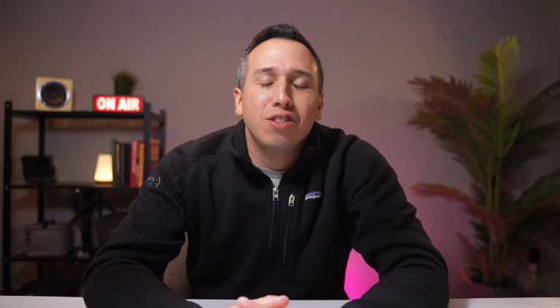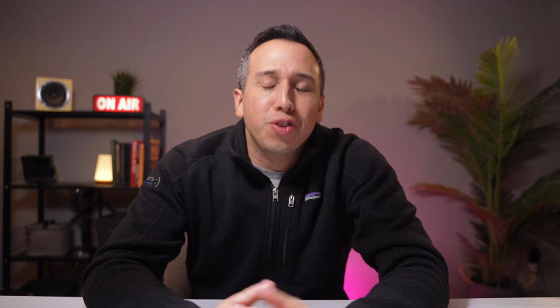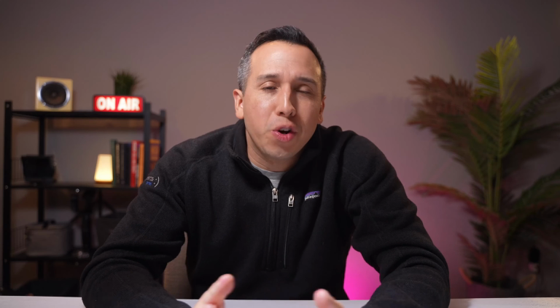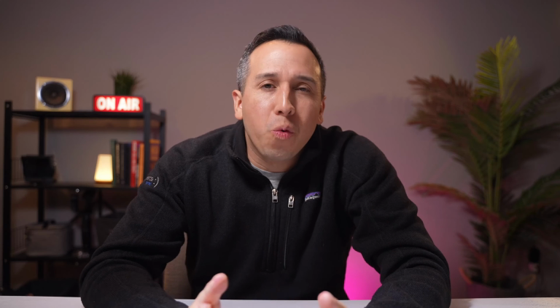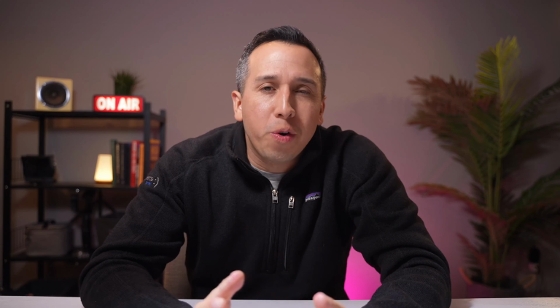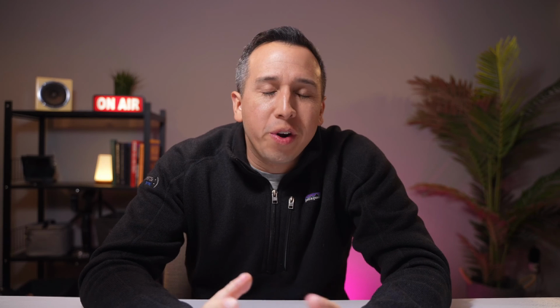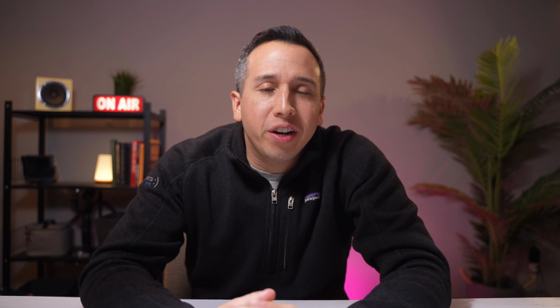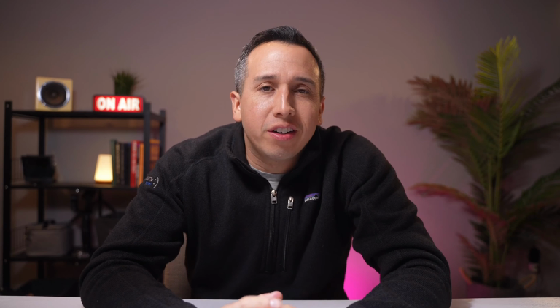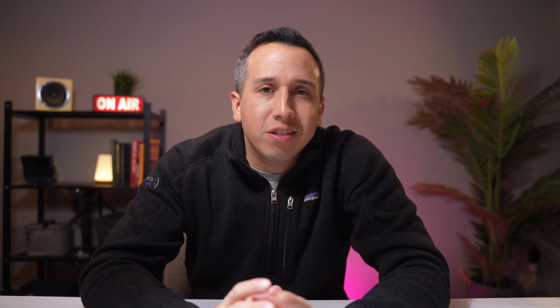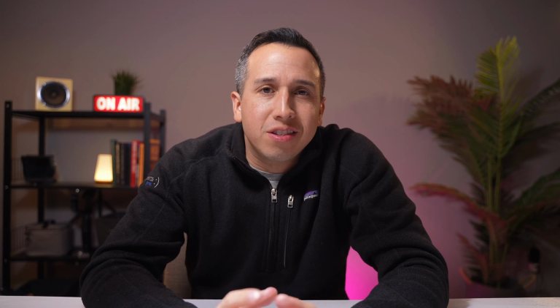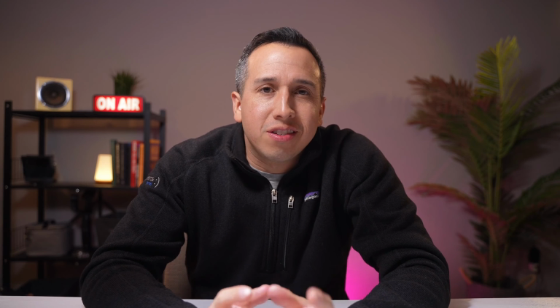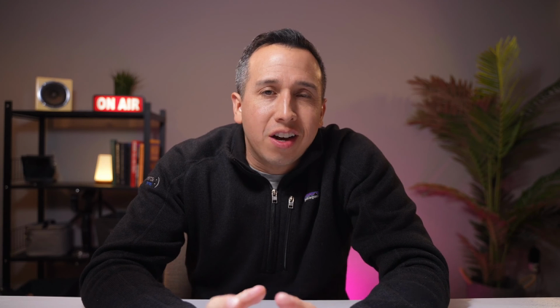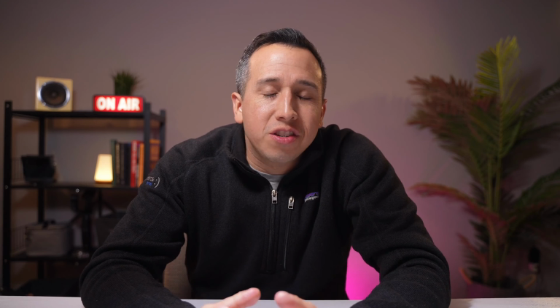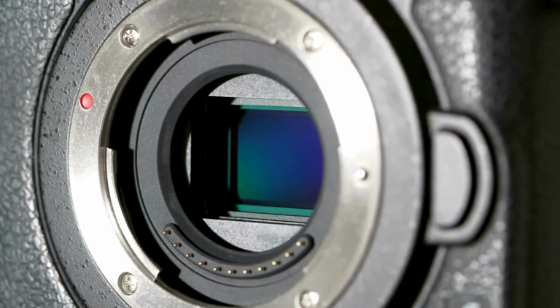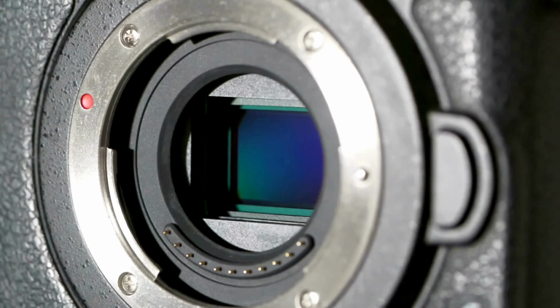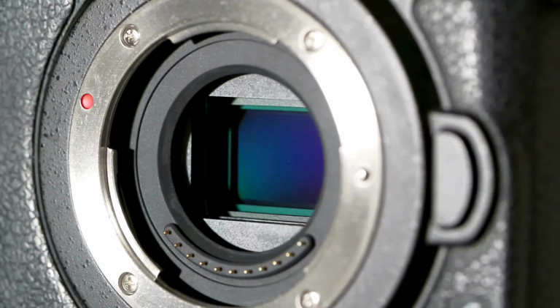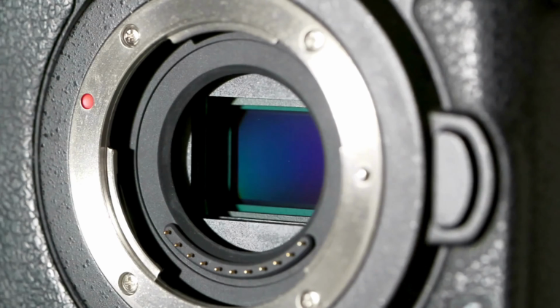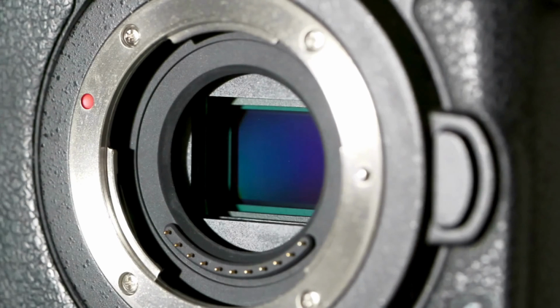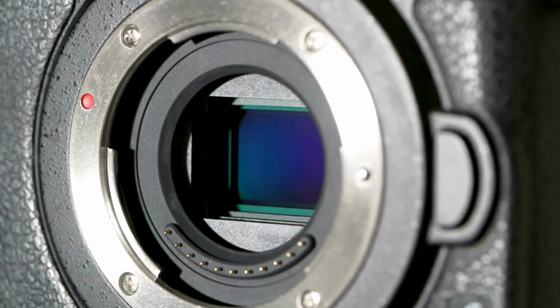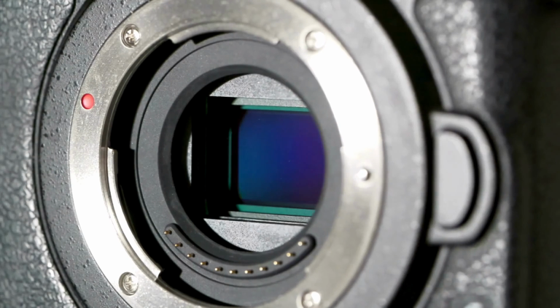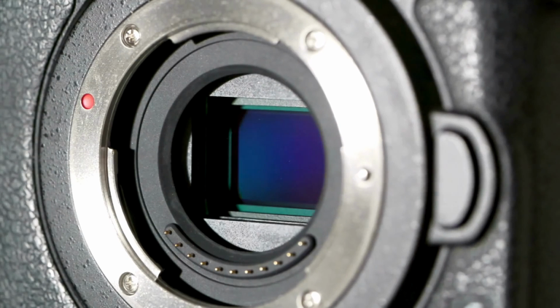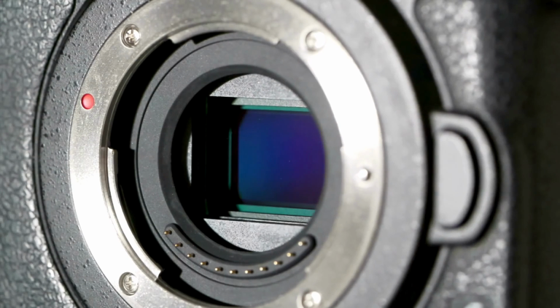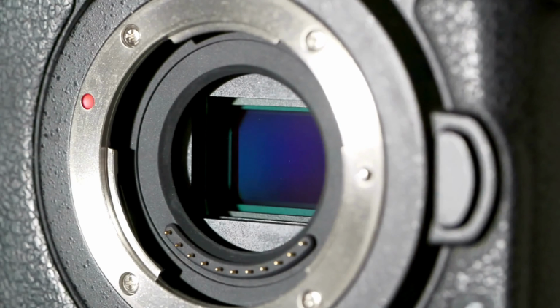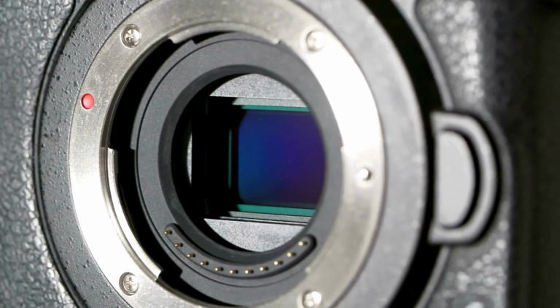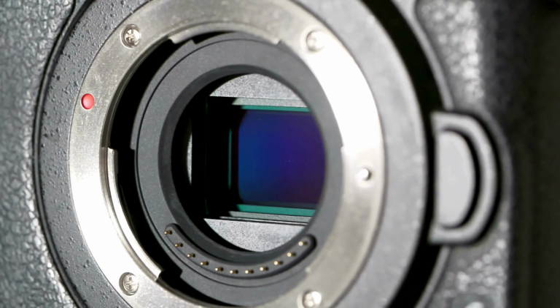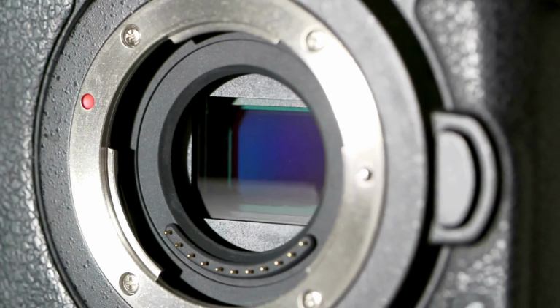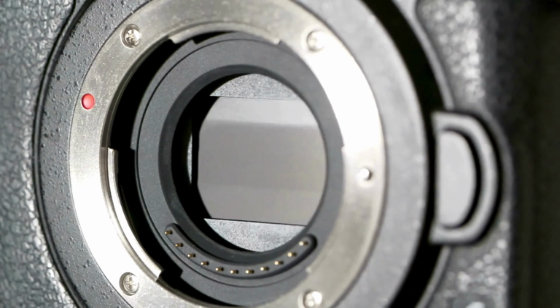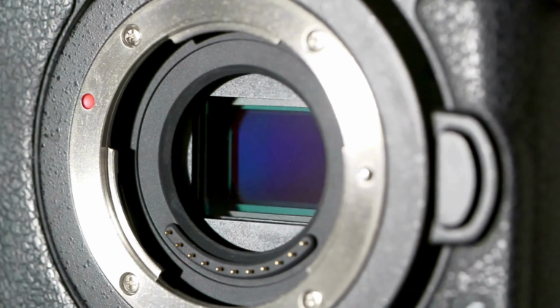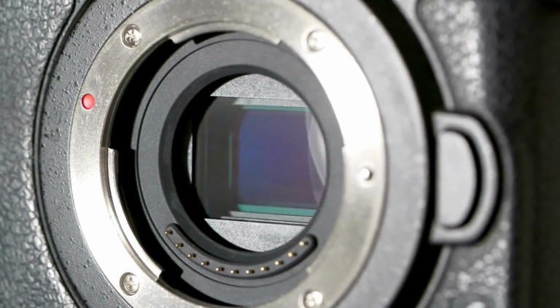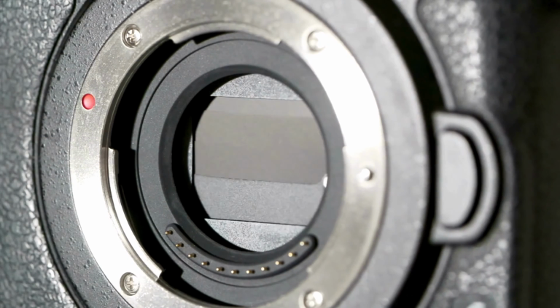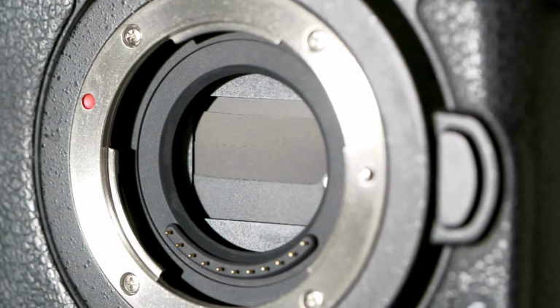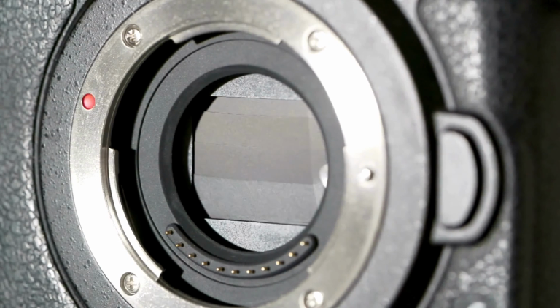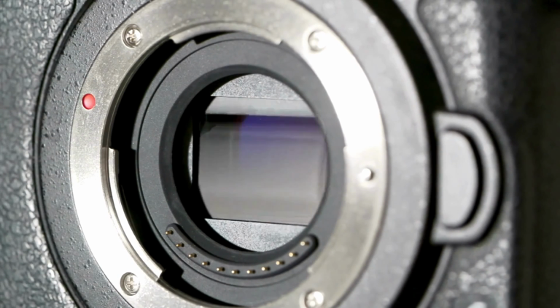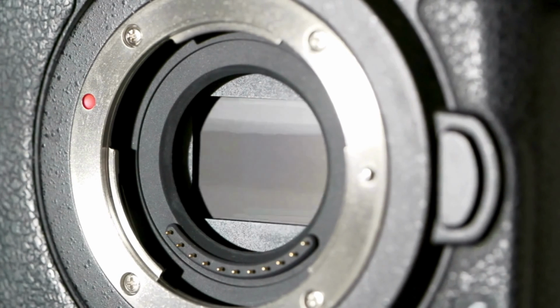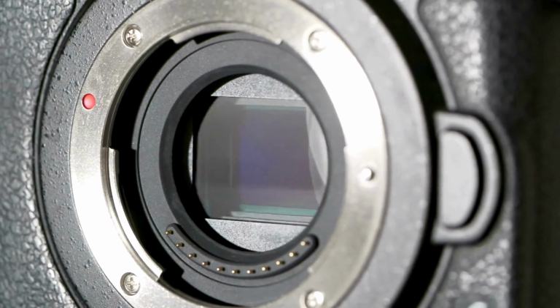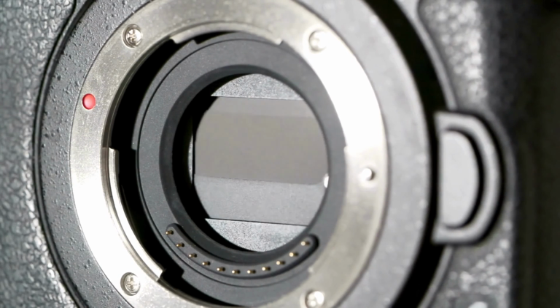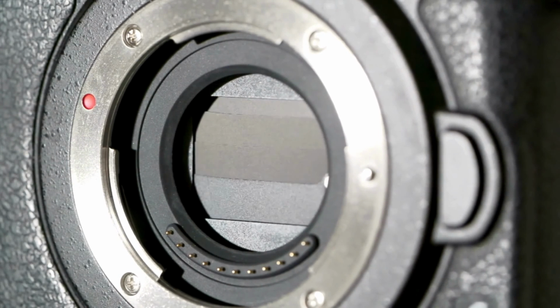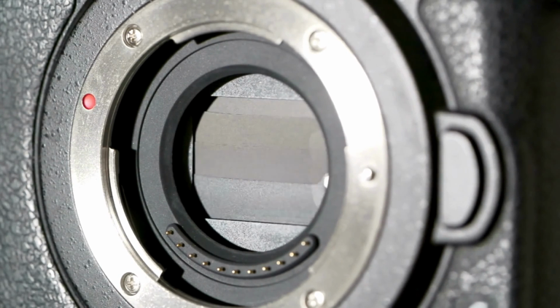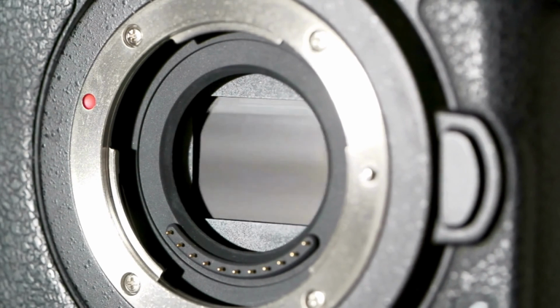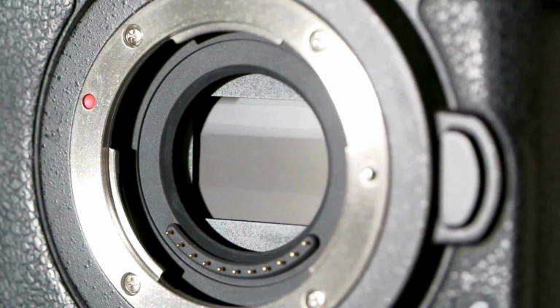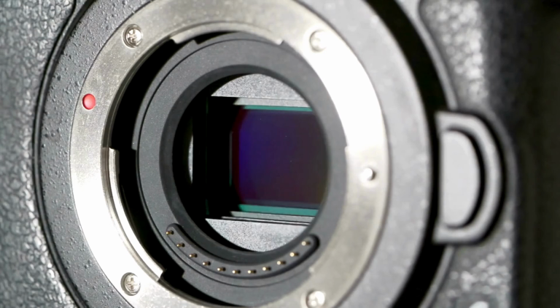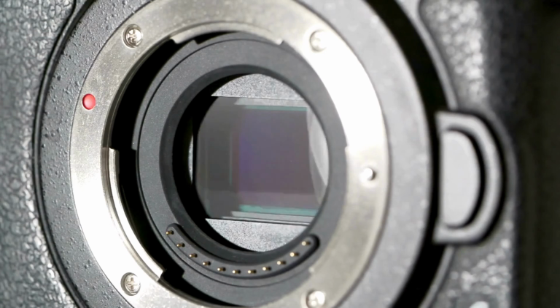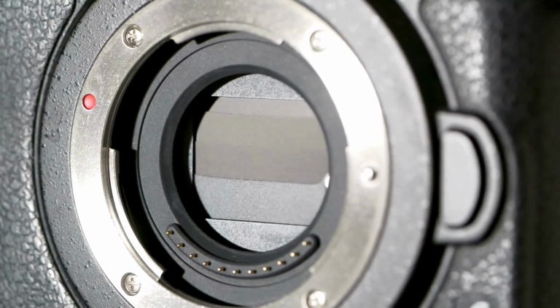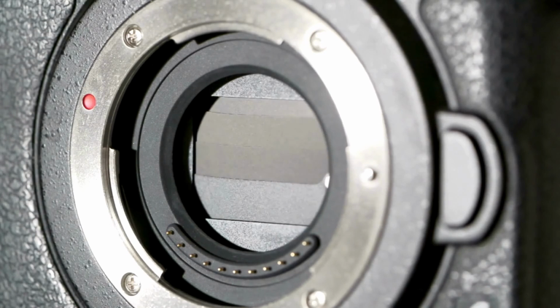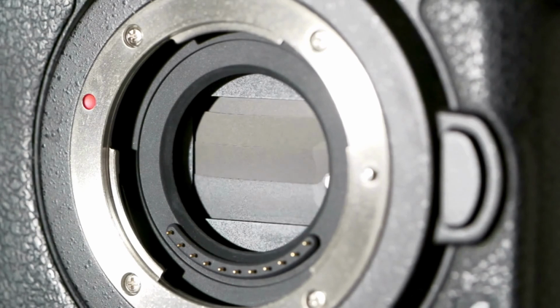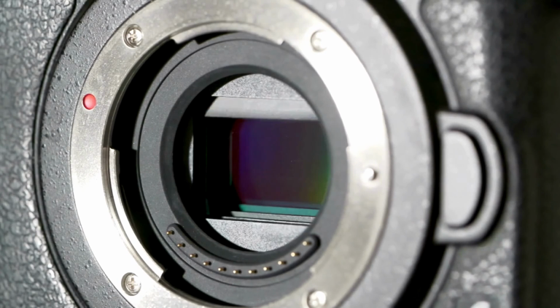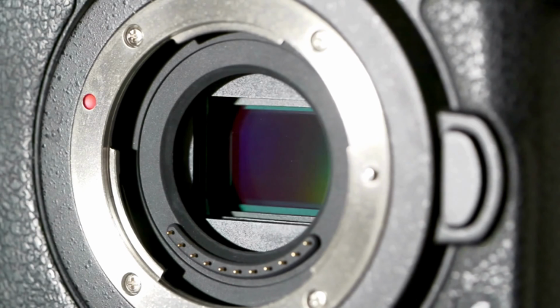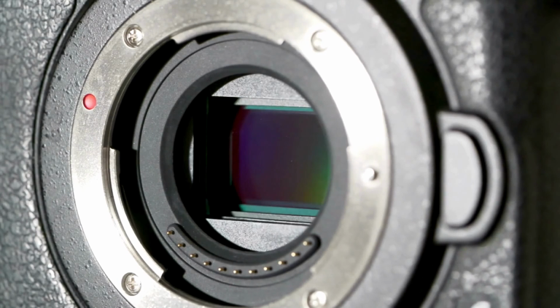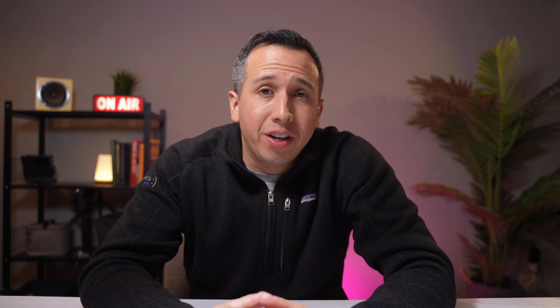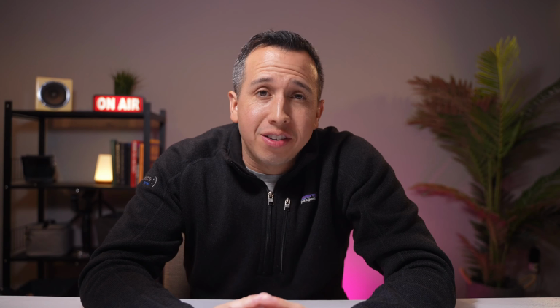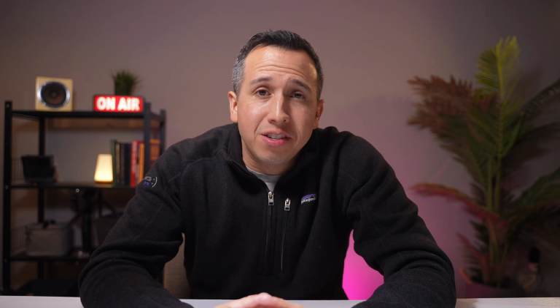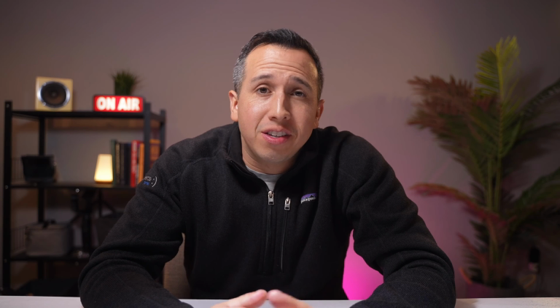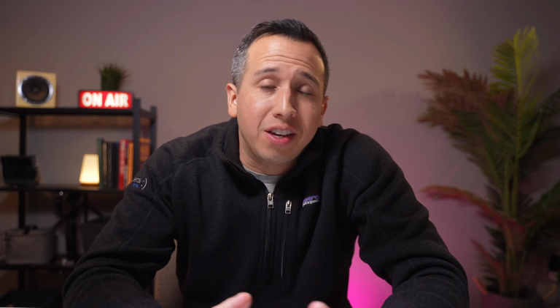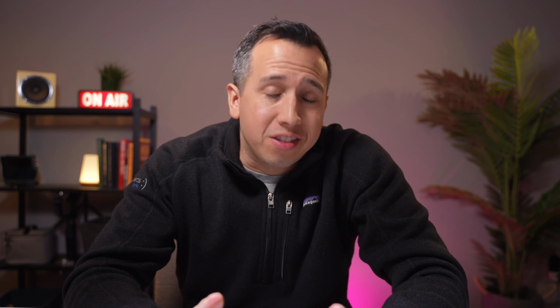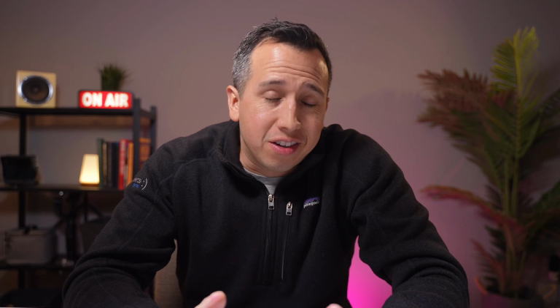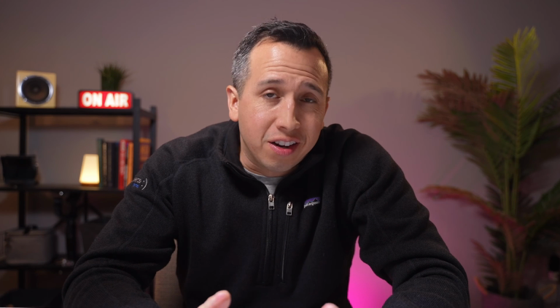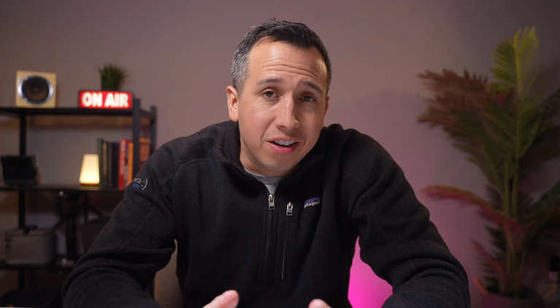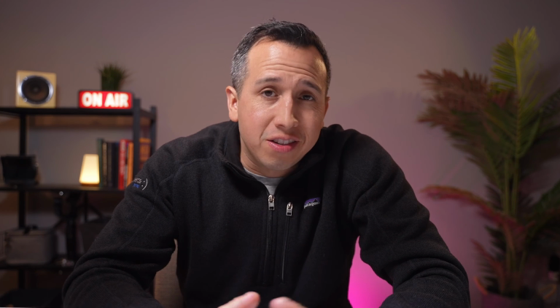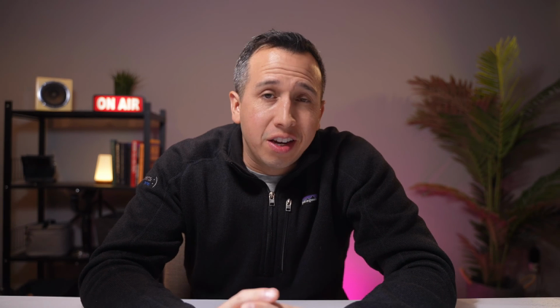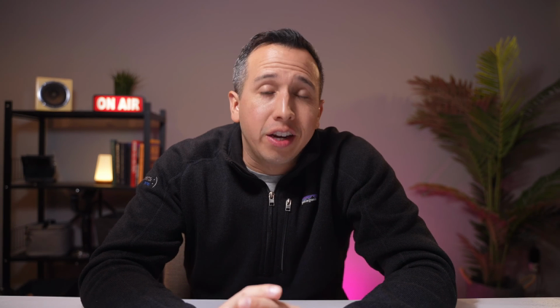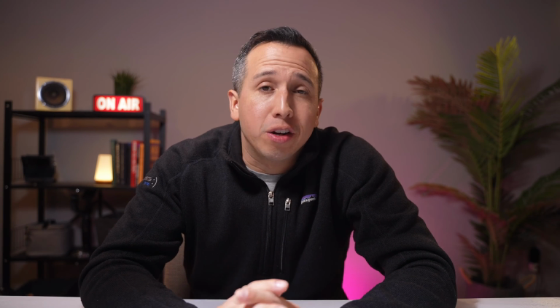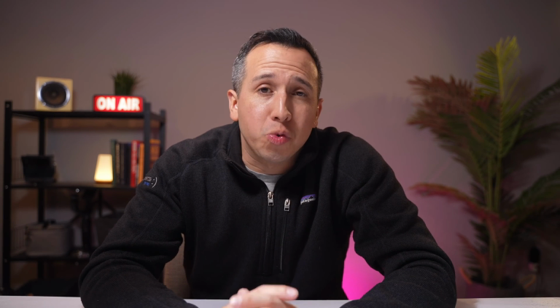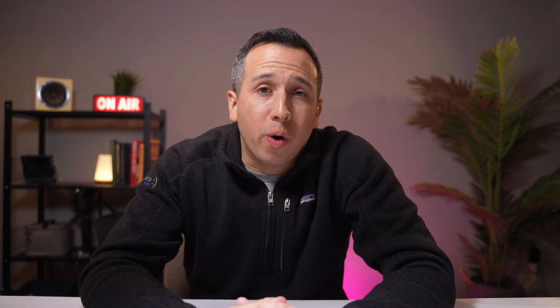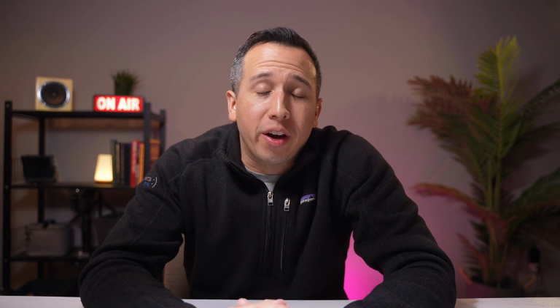So you're wondering: does the size of the sensor in the camera really matter in dental photography? Well, the short answer is yes it does, and here's why.